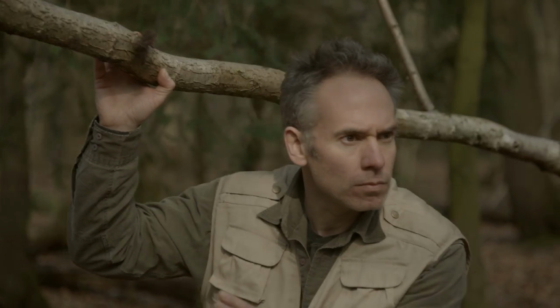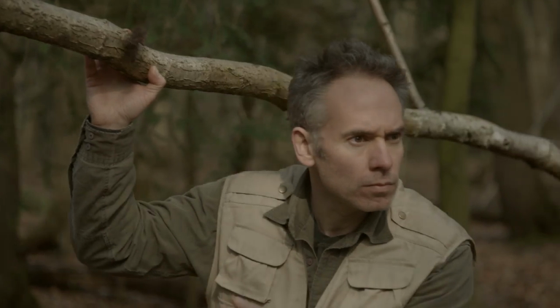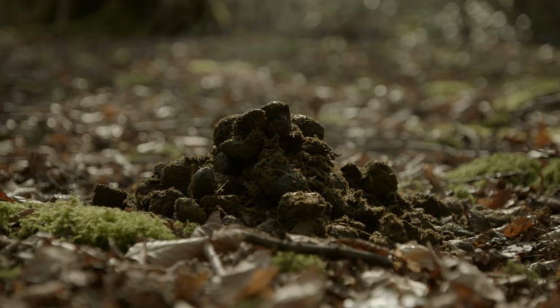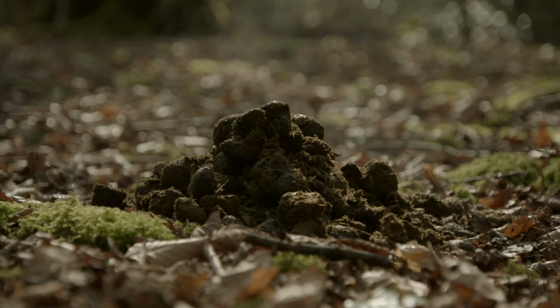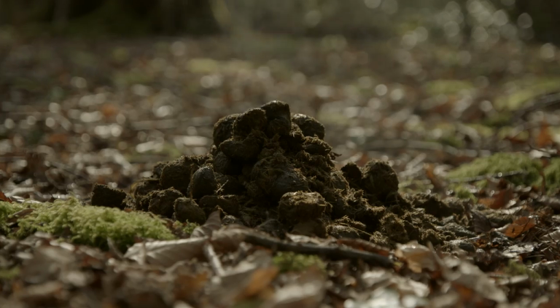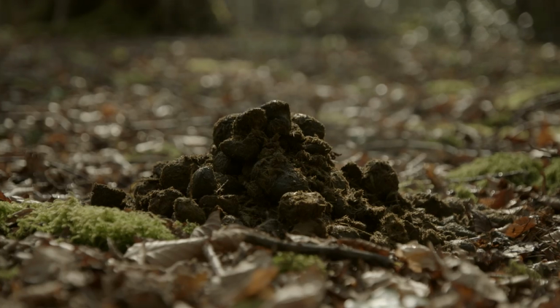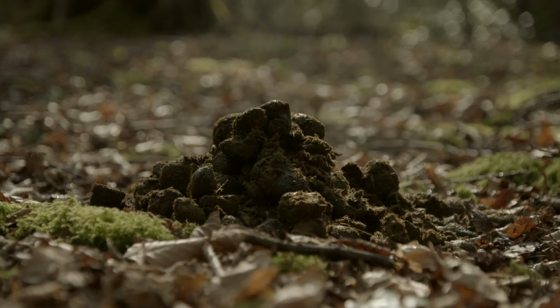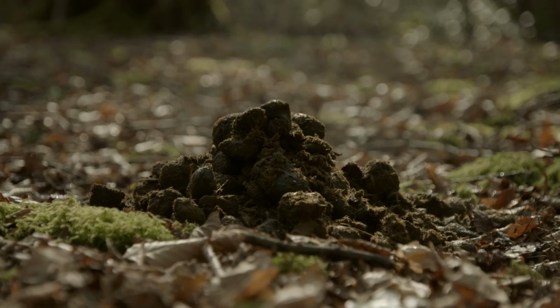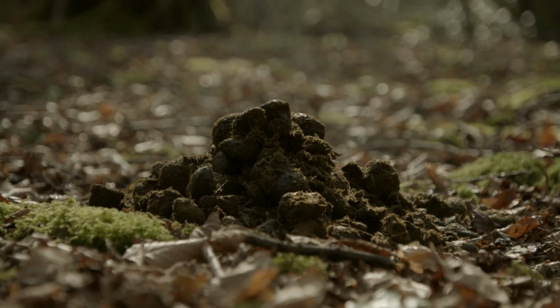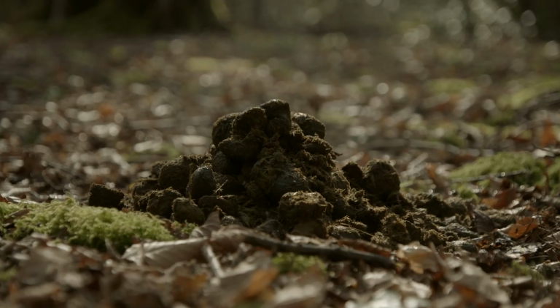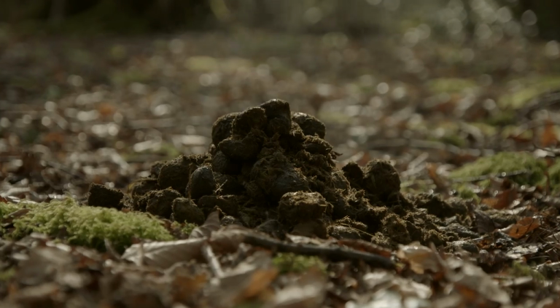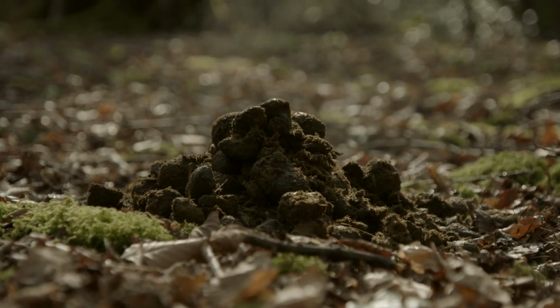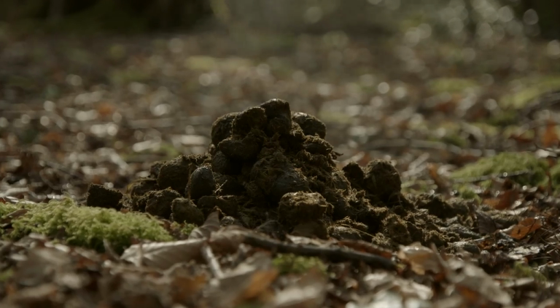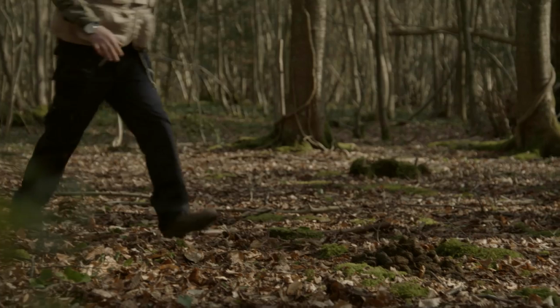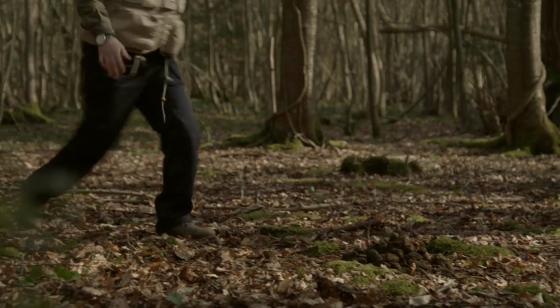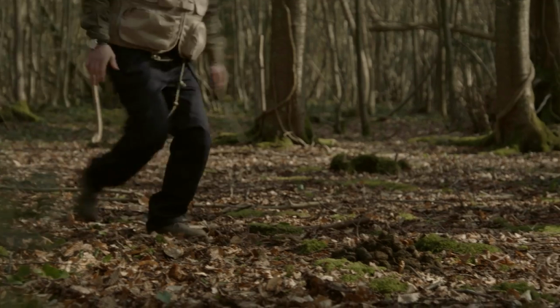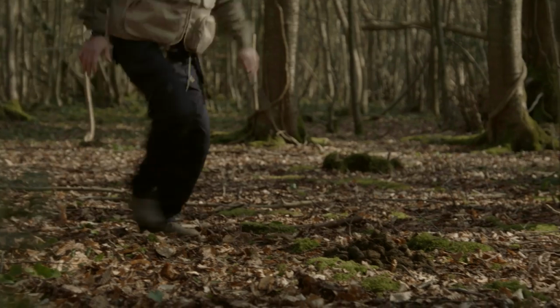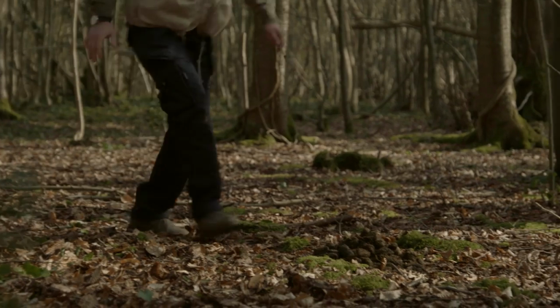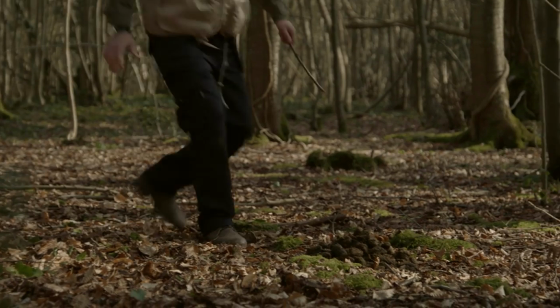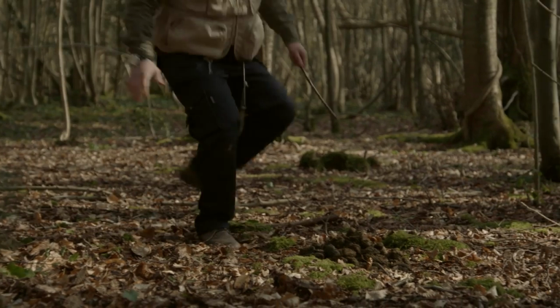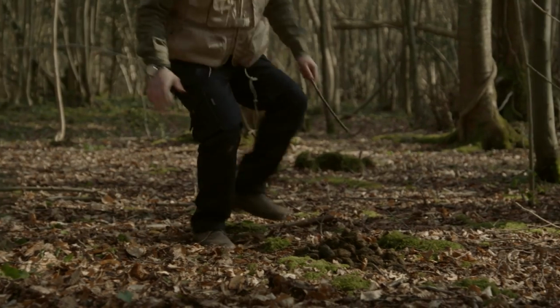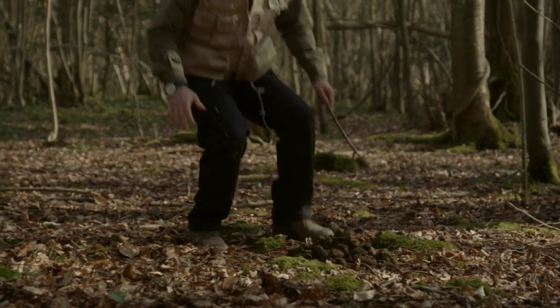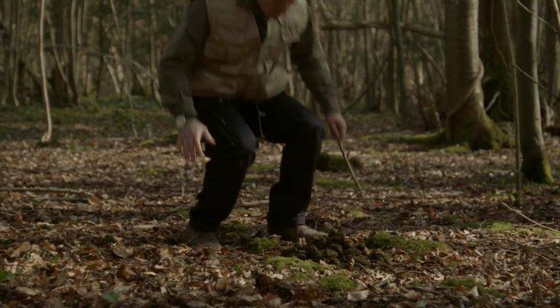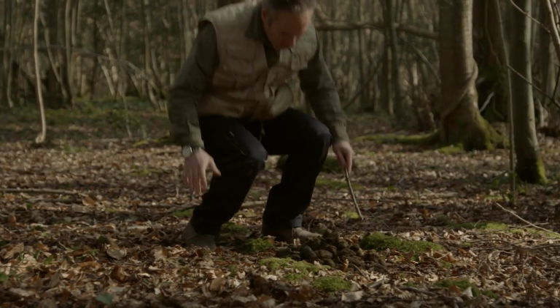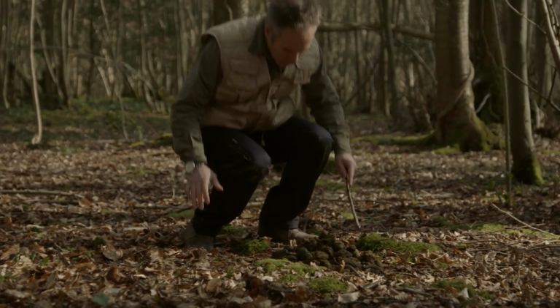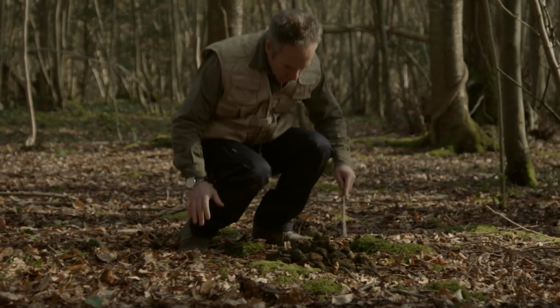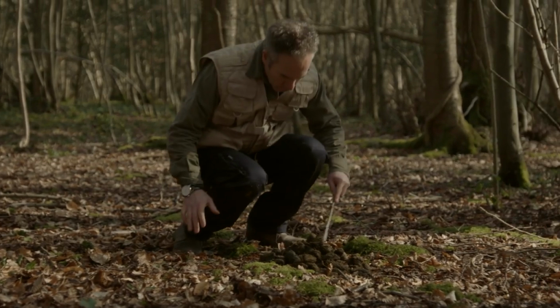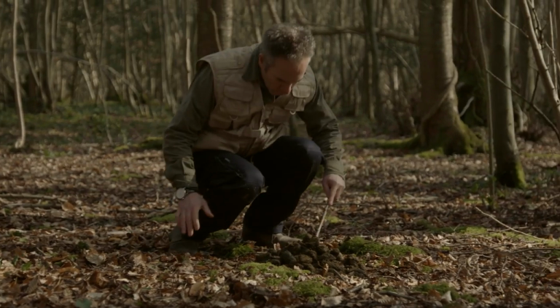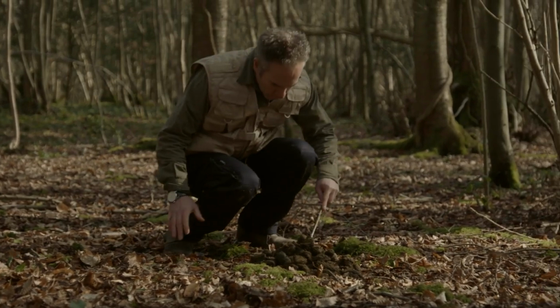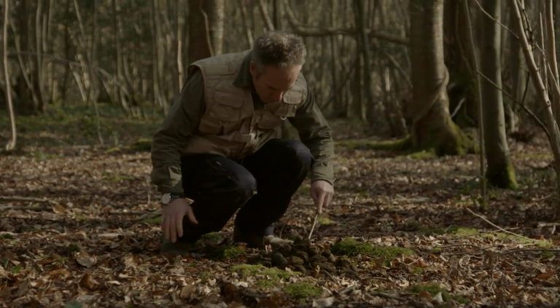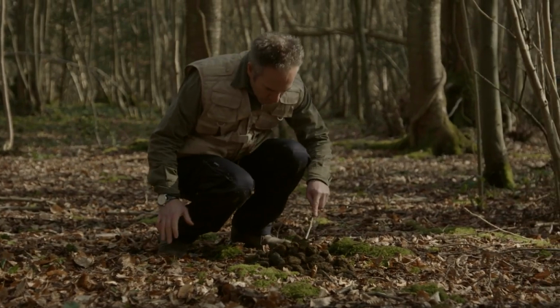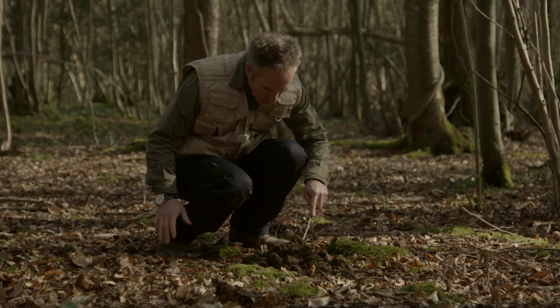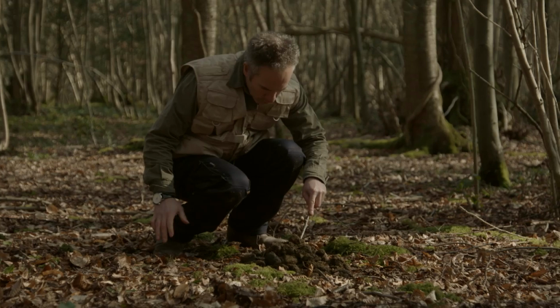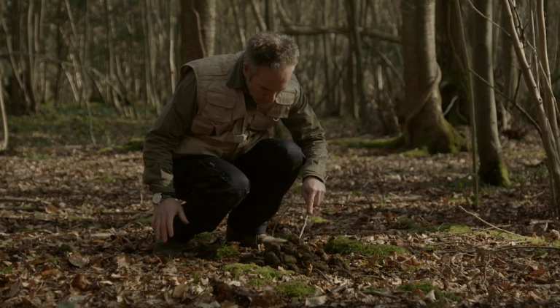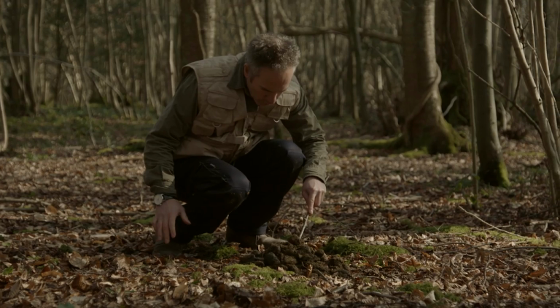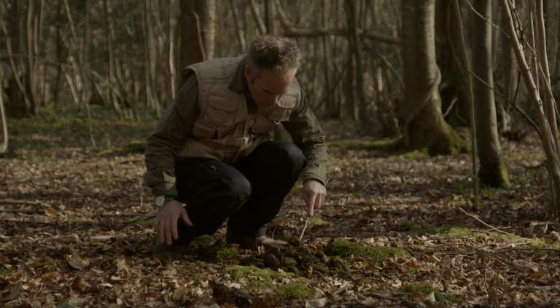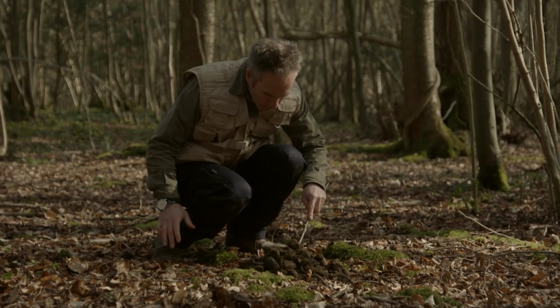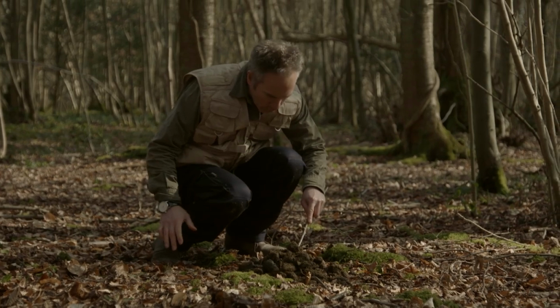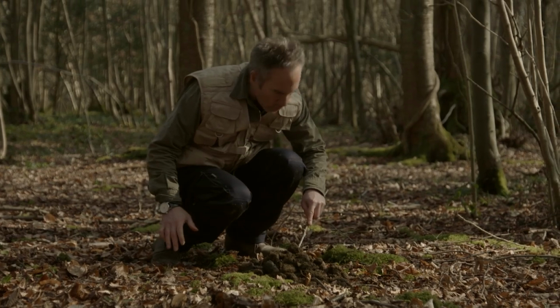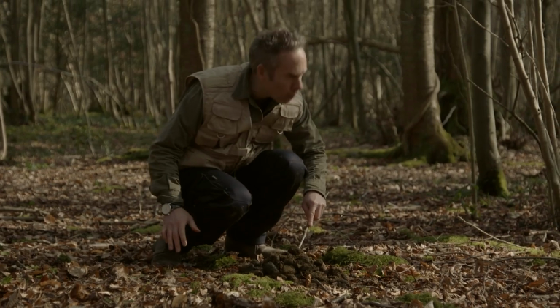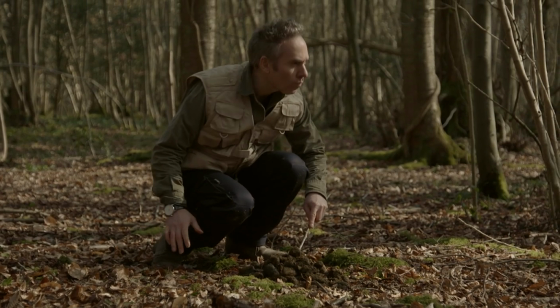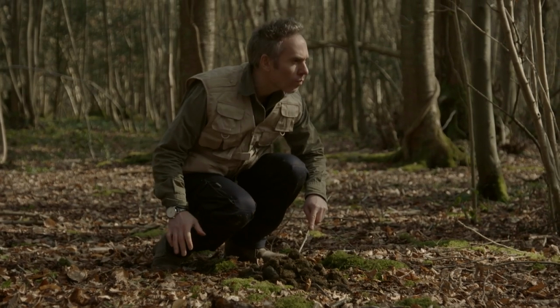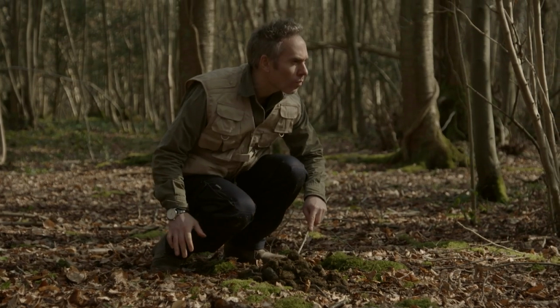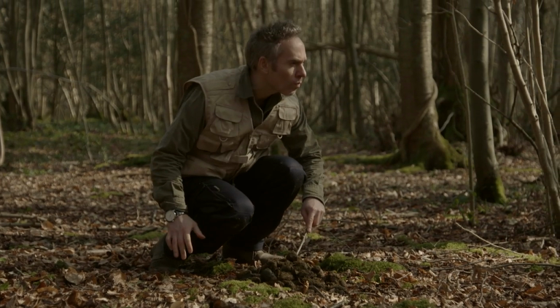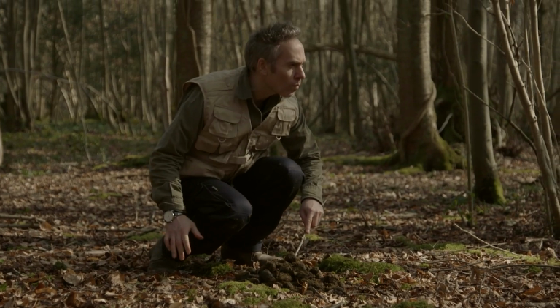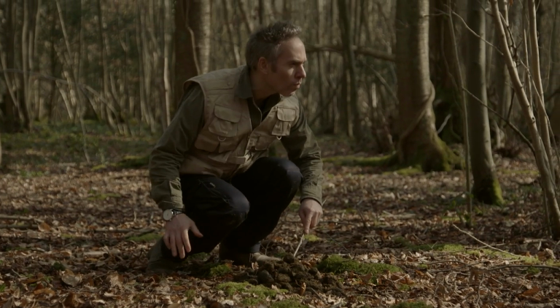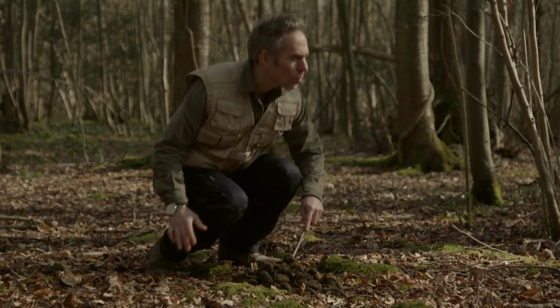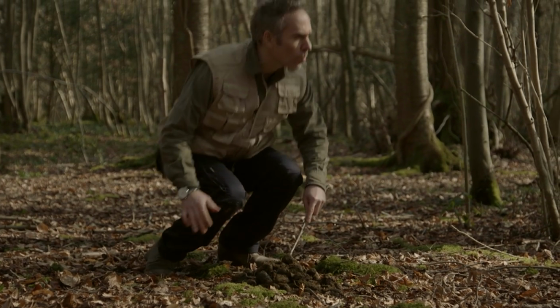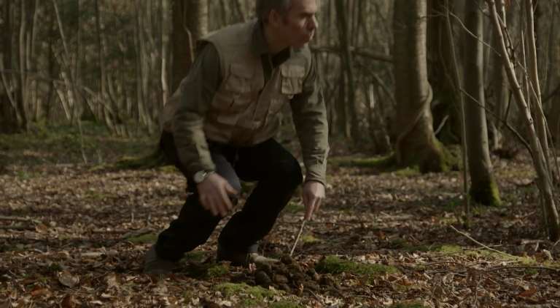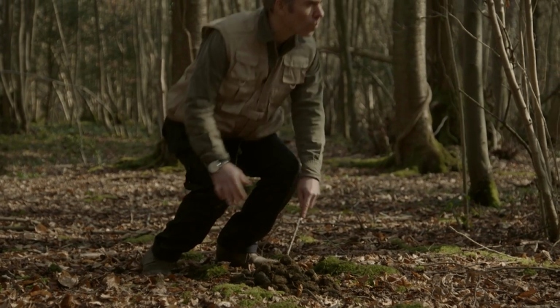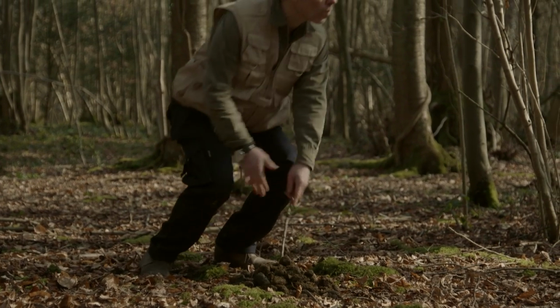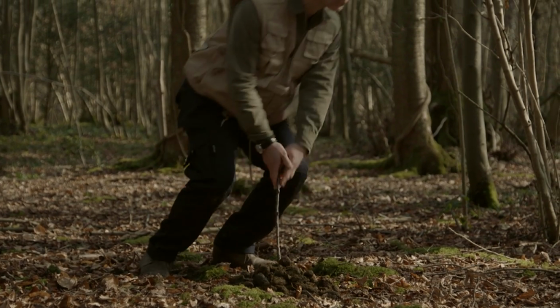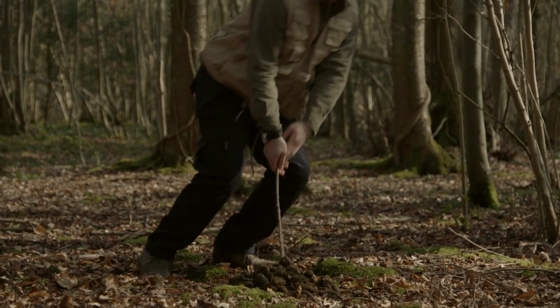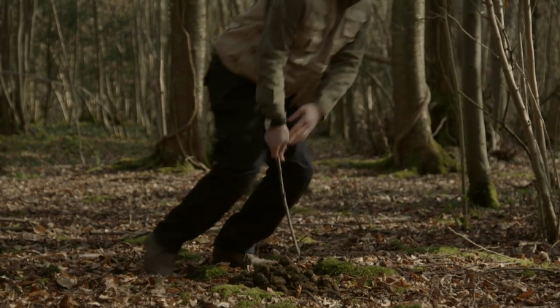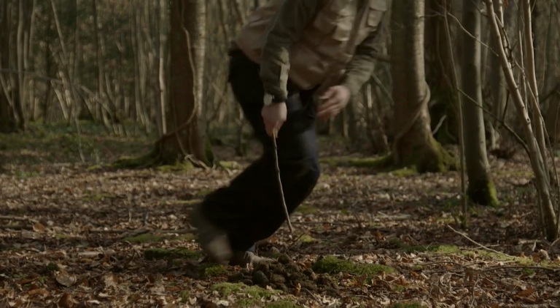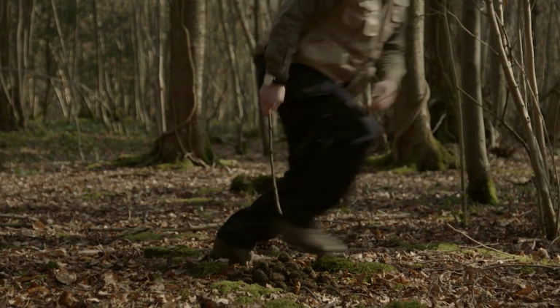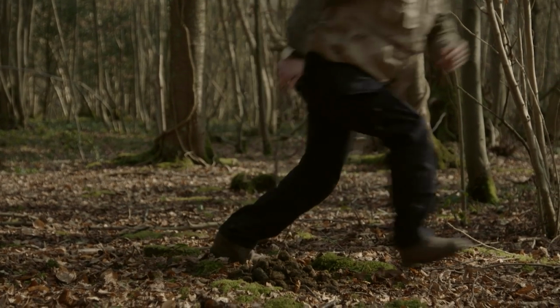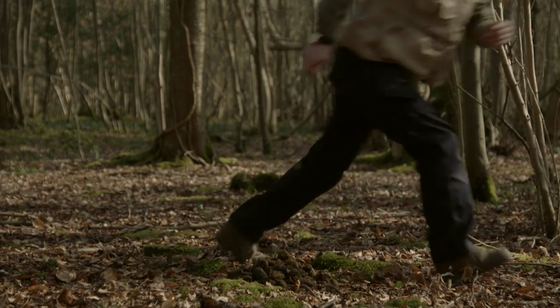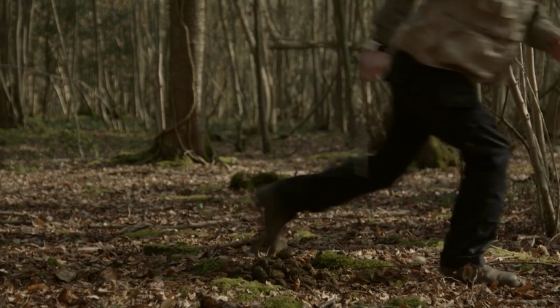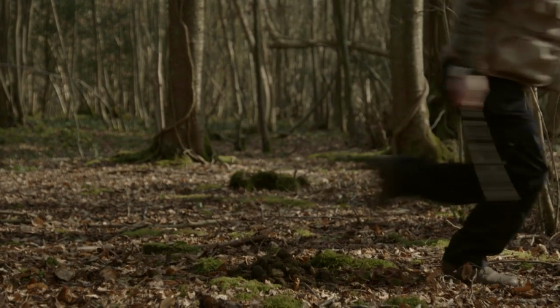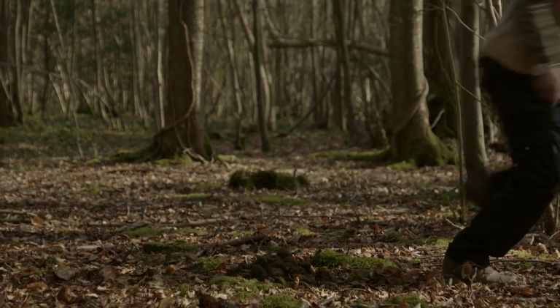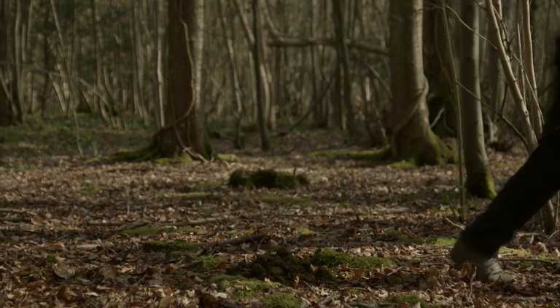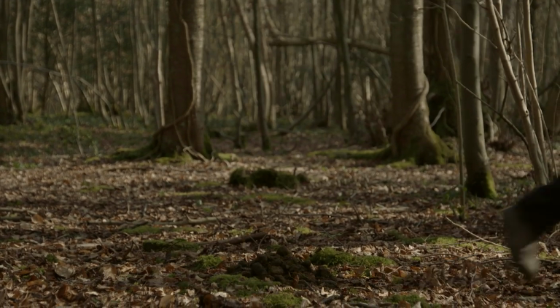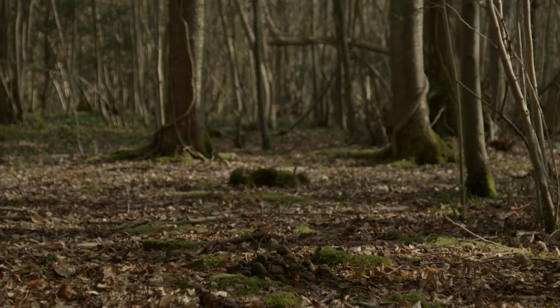Gruffalo dung has a very distinct aroma to it, which is quite ironic considering he has an incredible sense of smell.